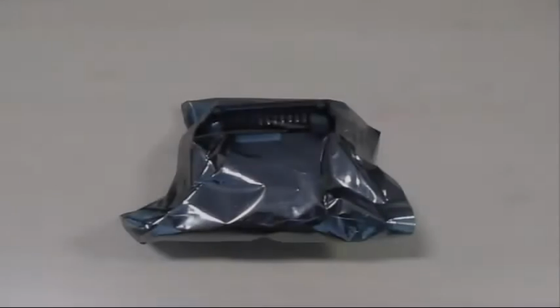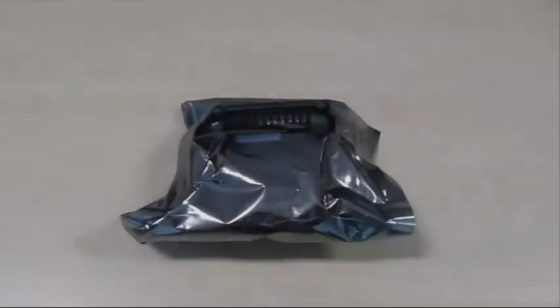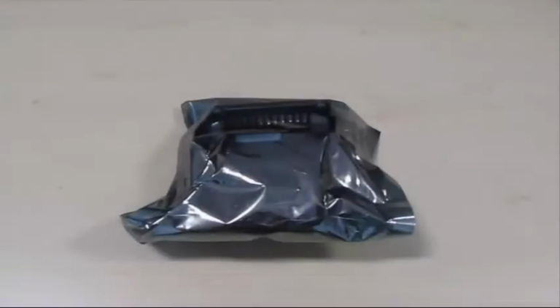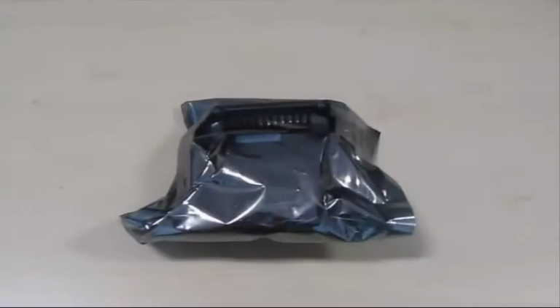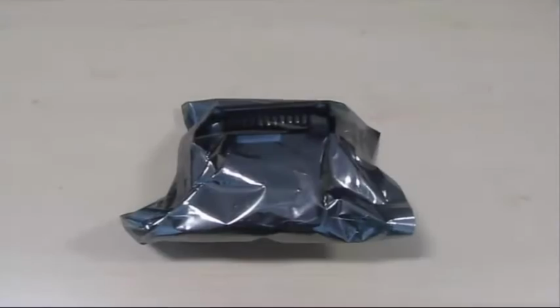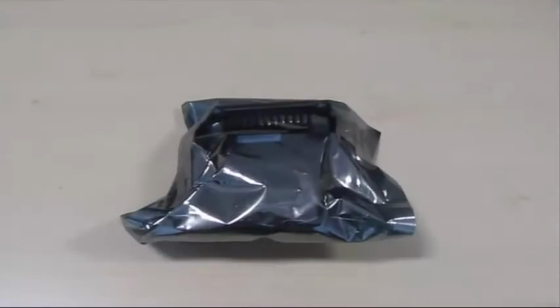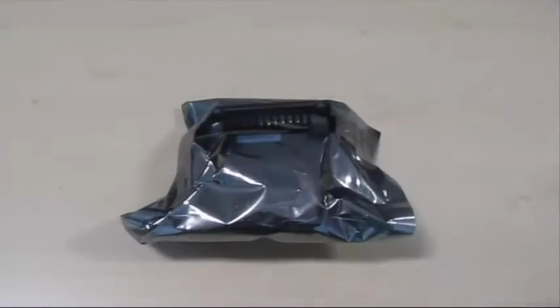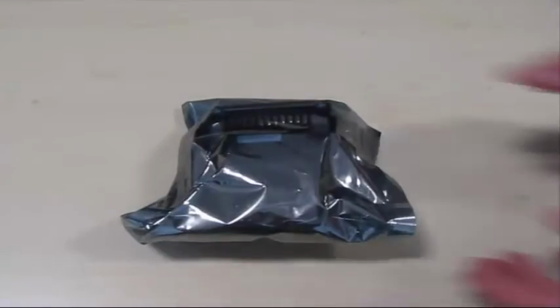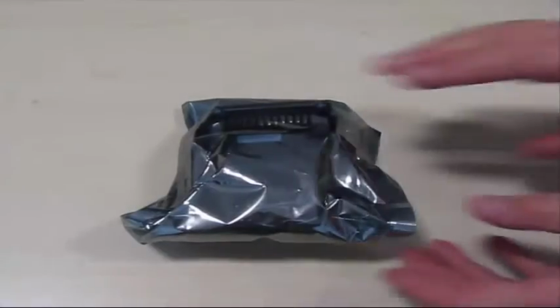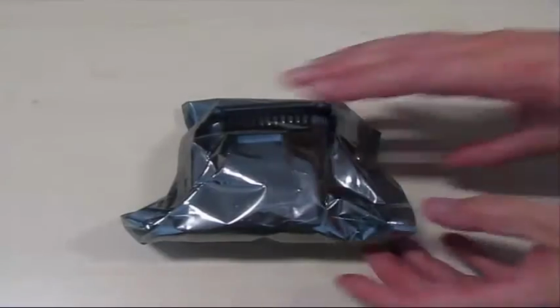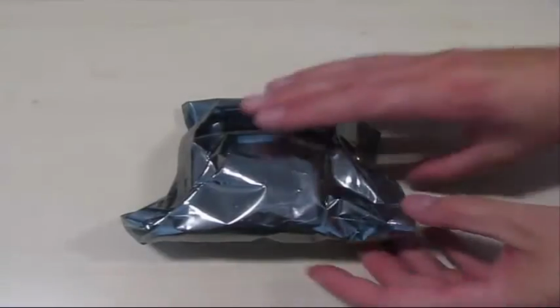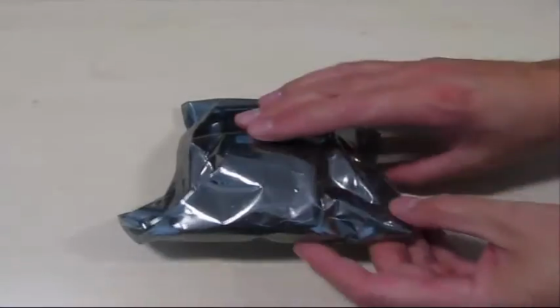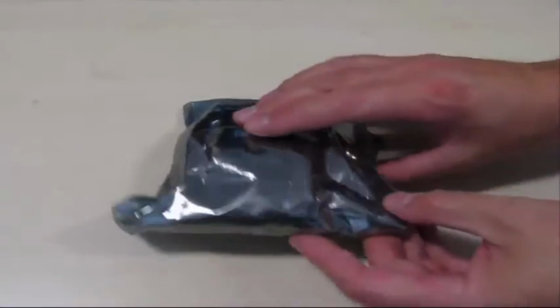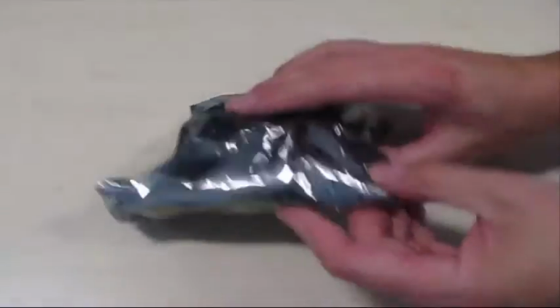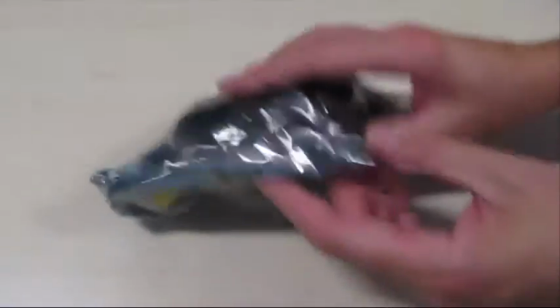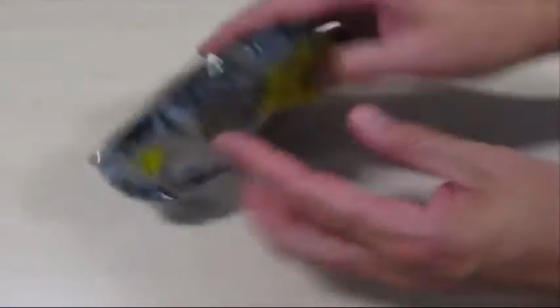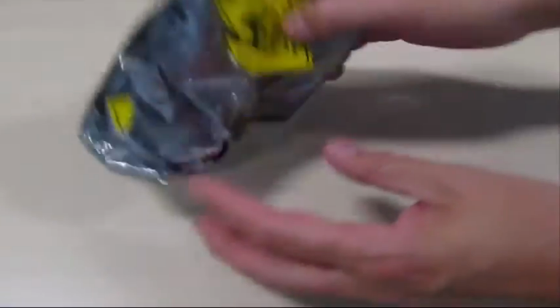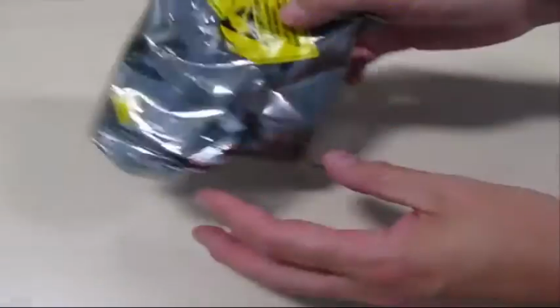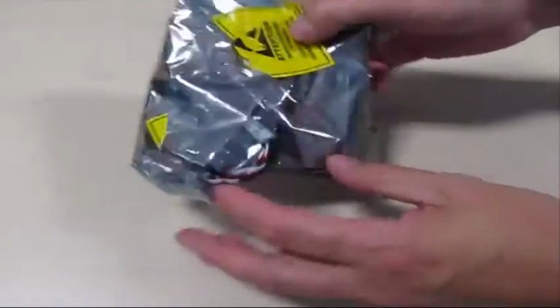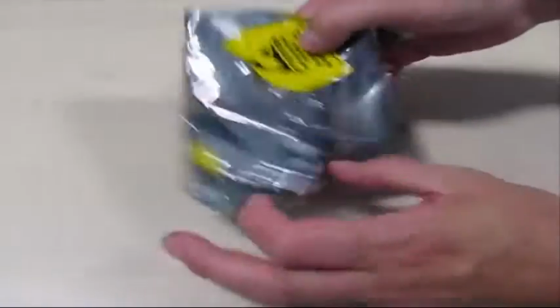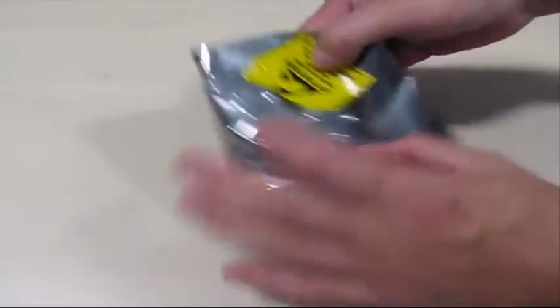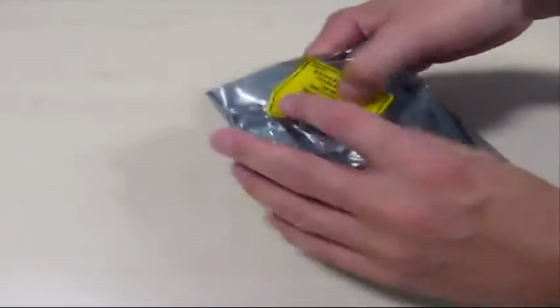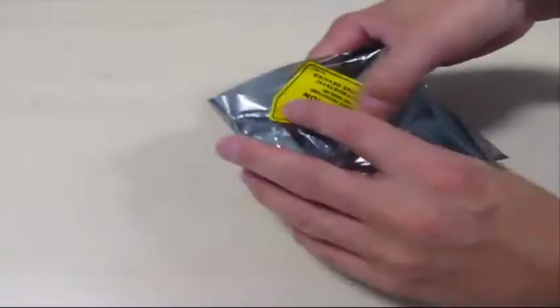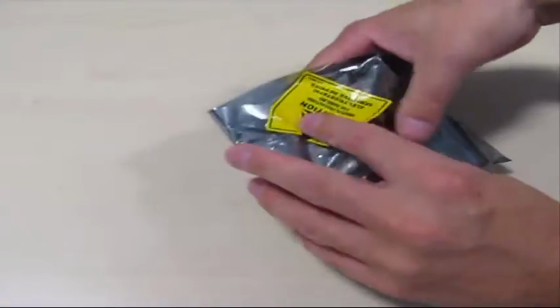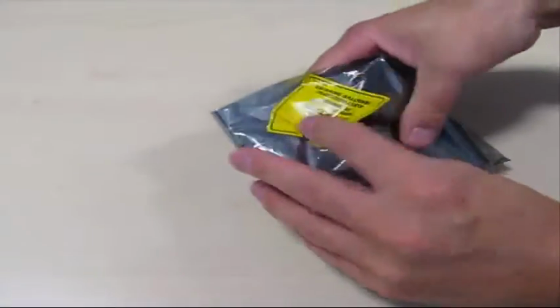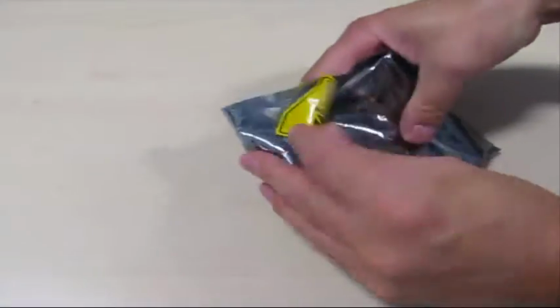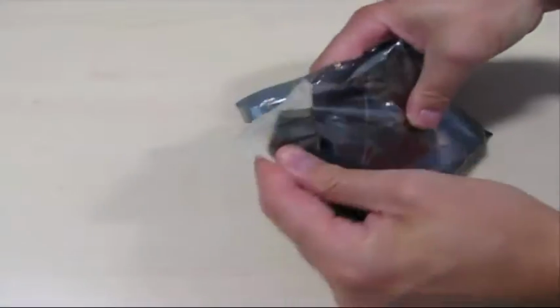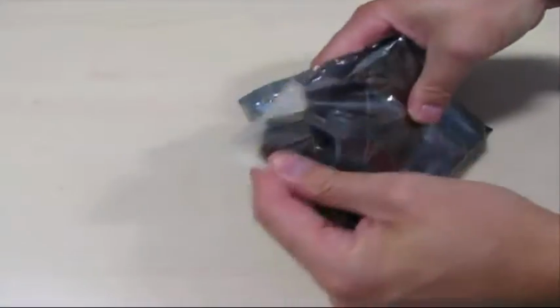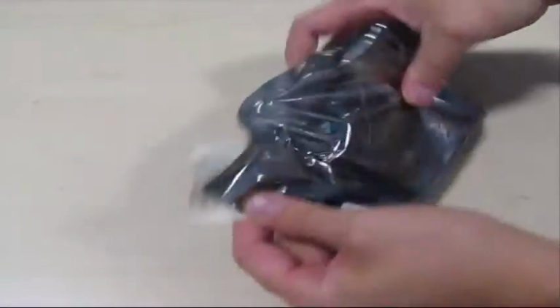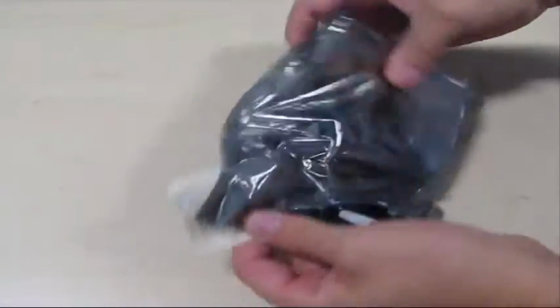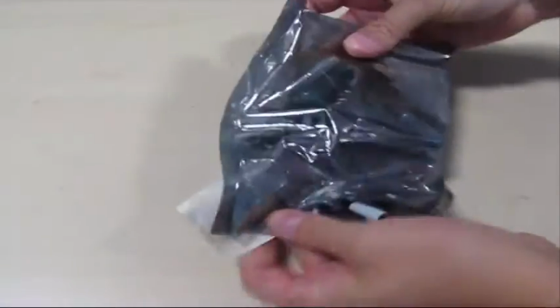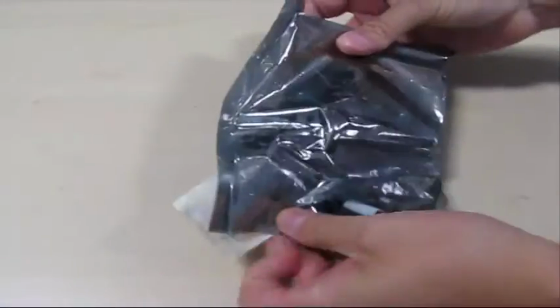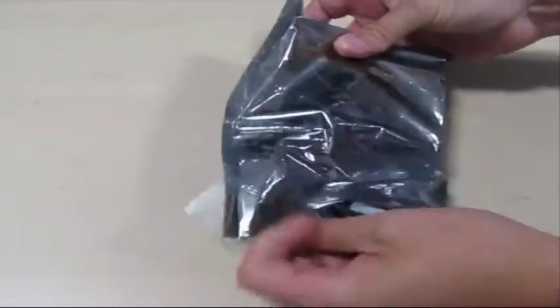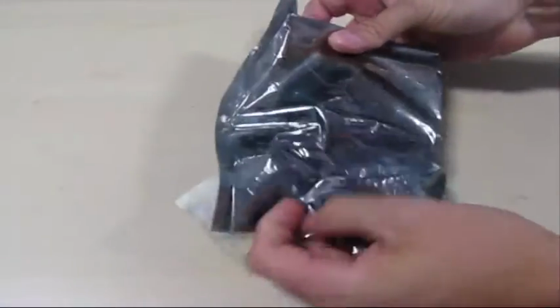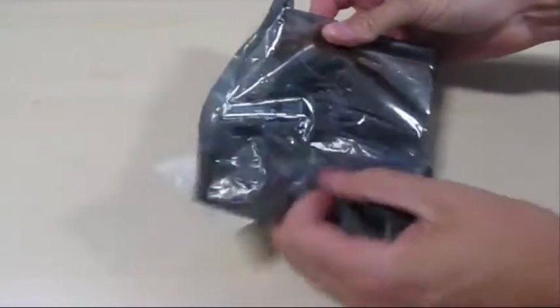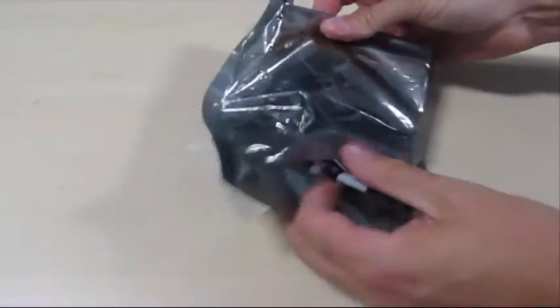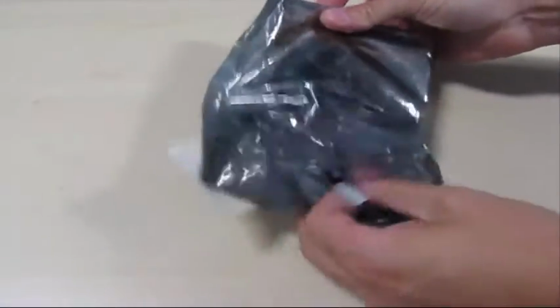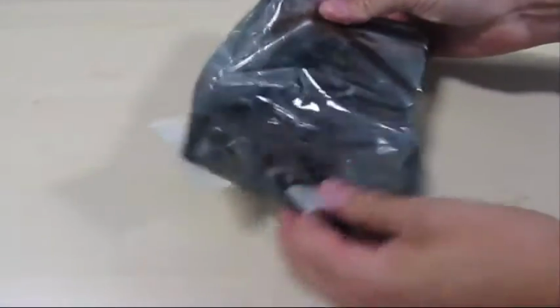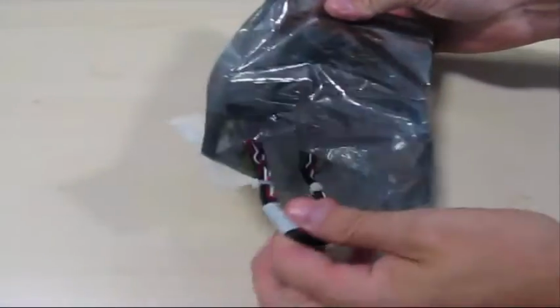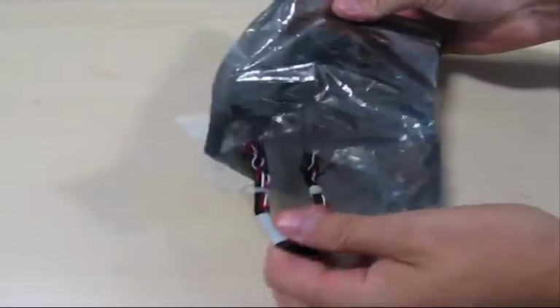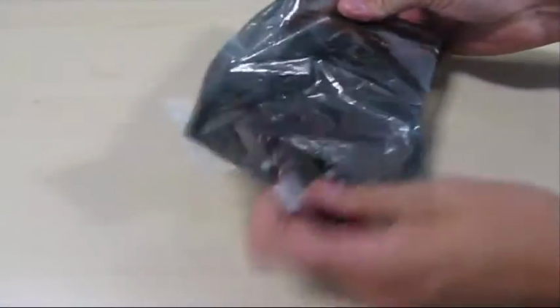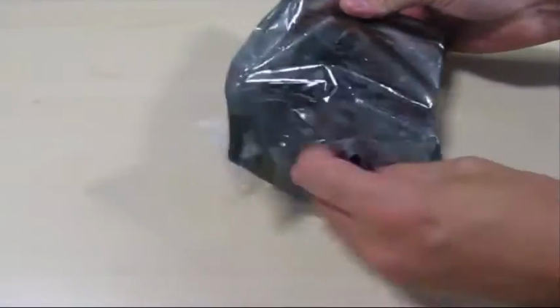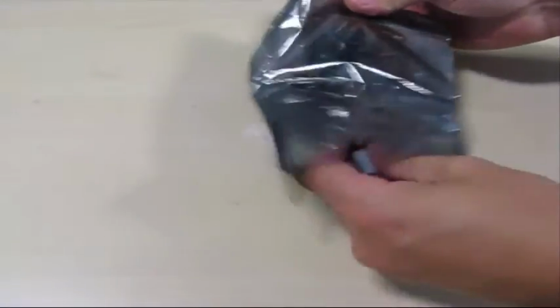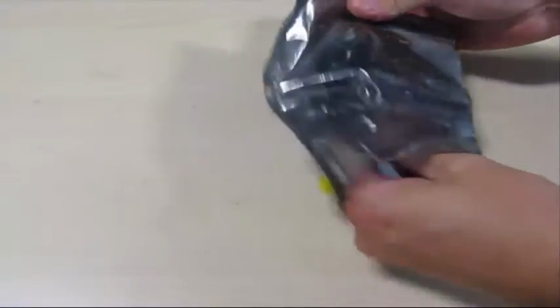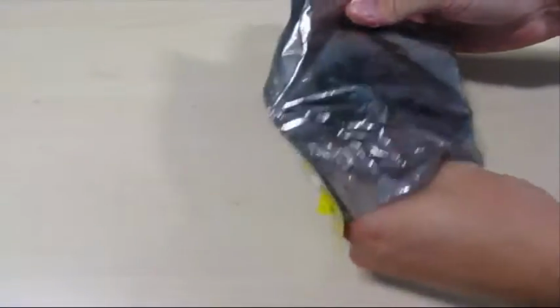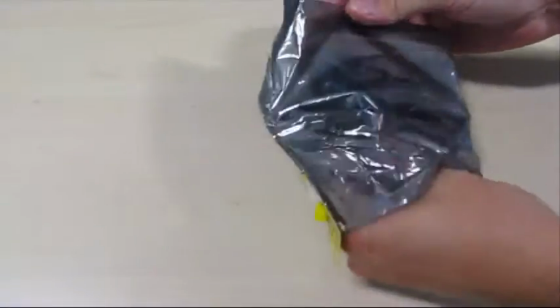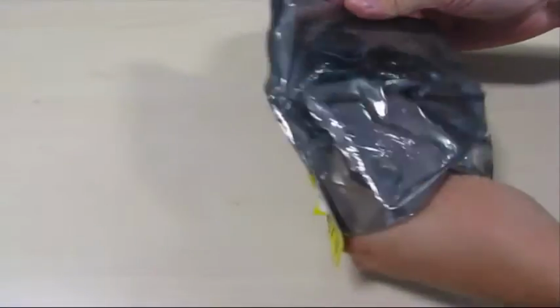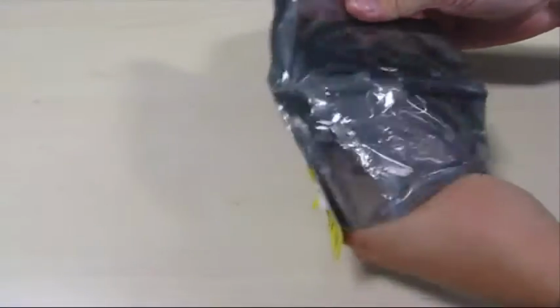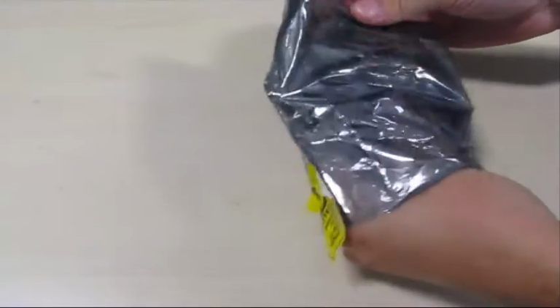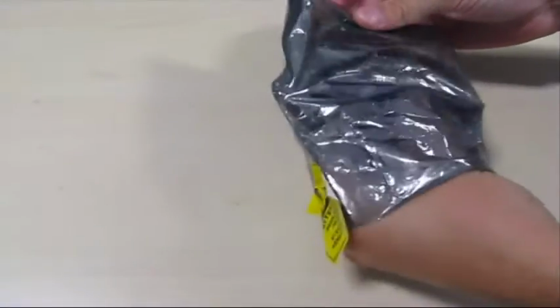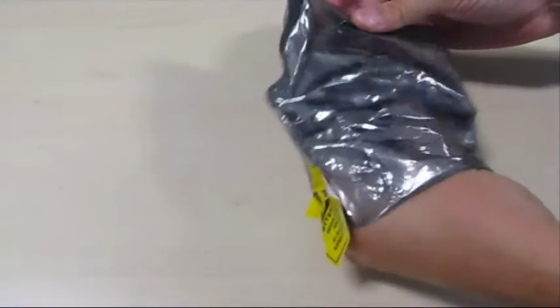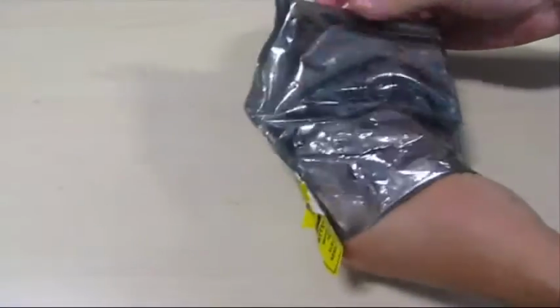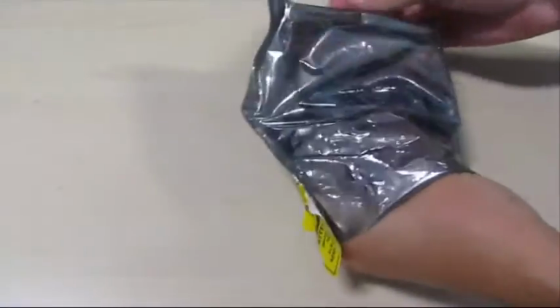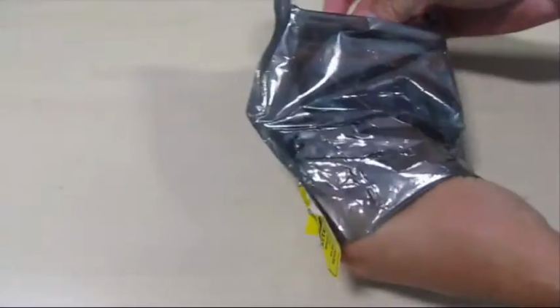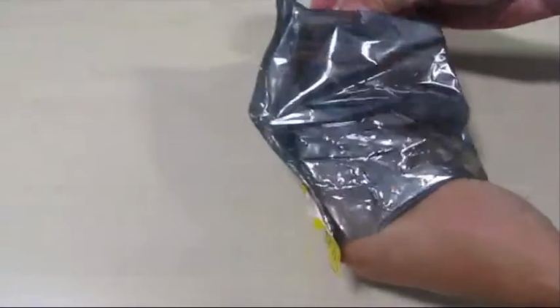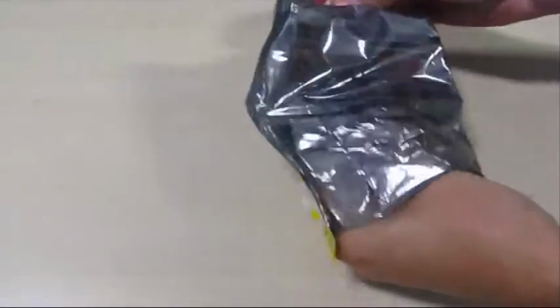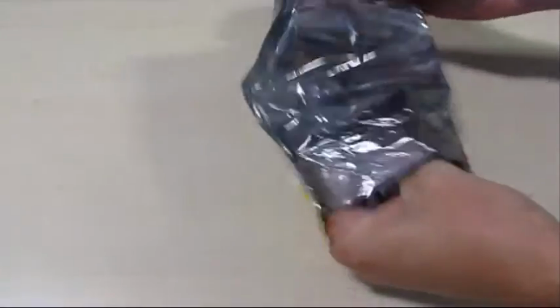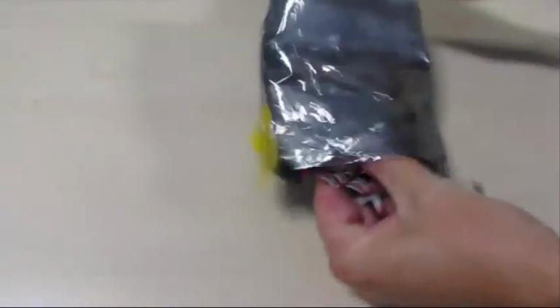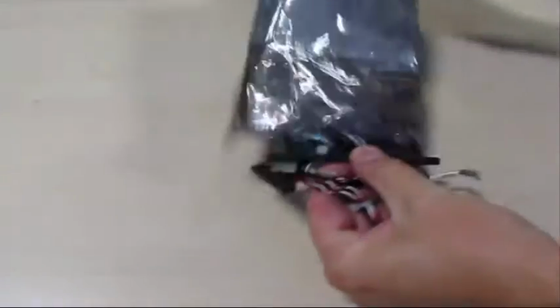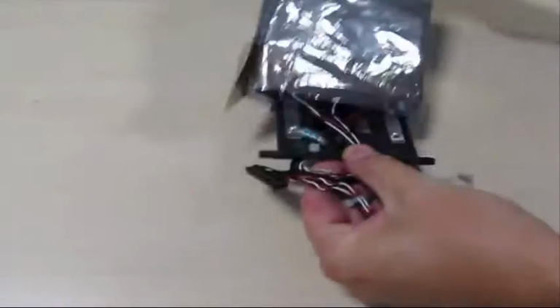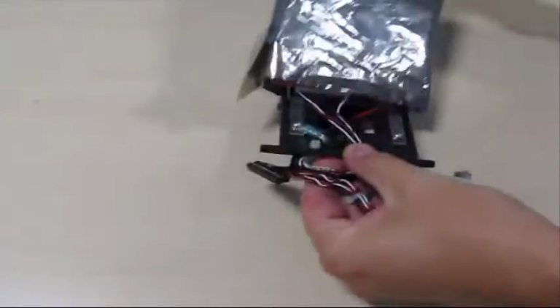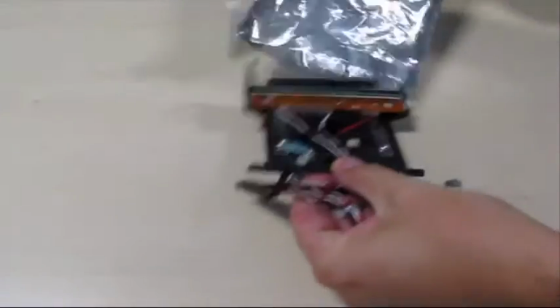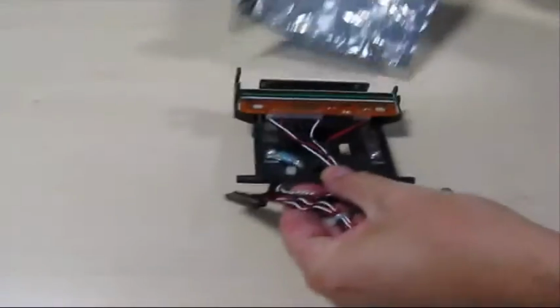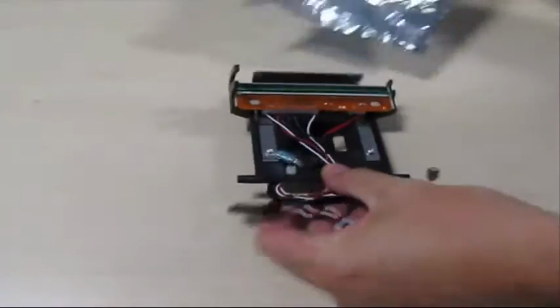Open the print head packaging and make a note of the print head resistance. We will need this at the final stage.